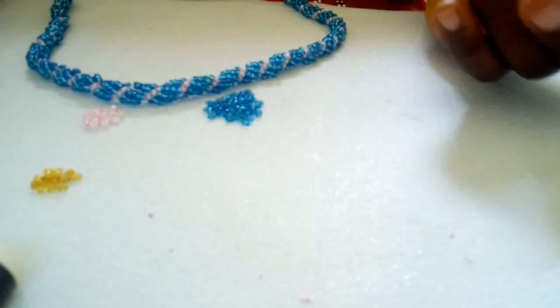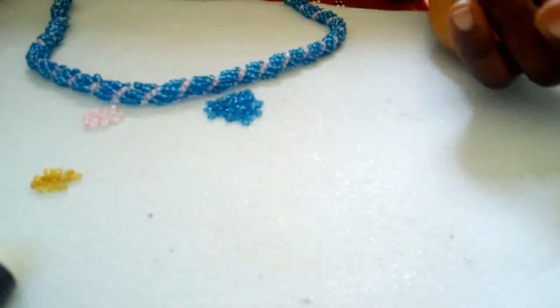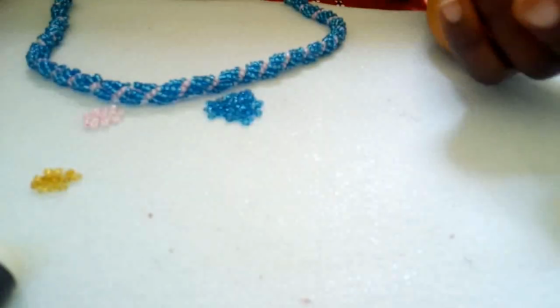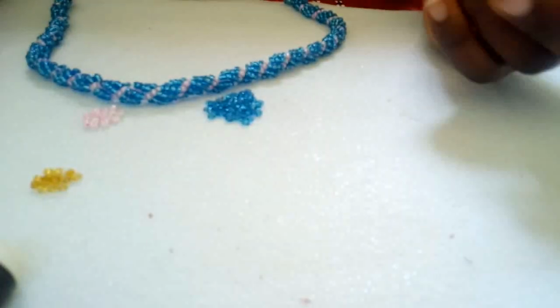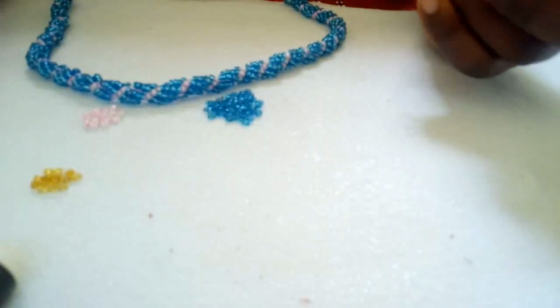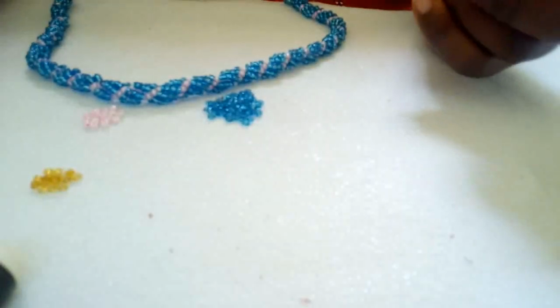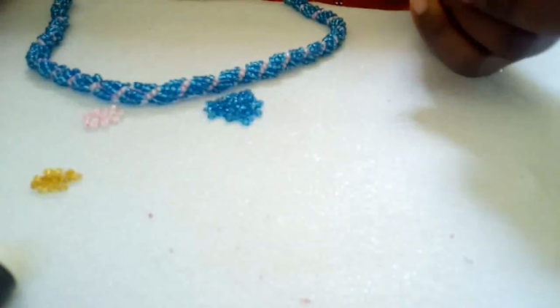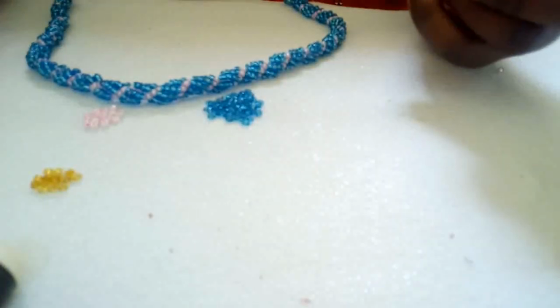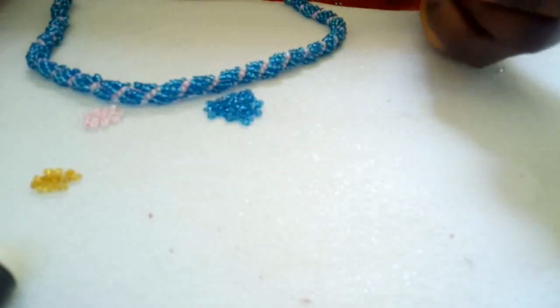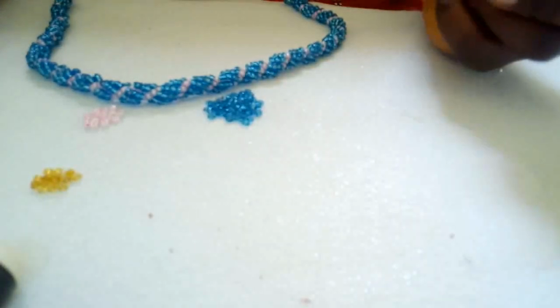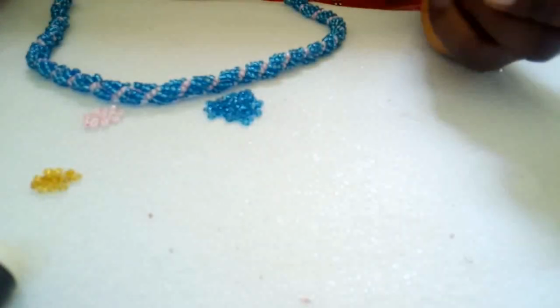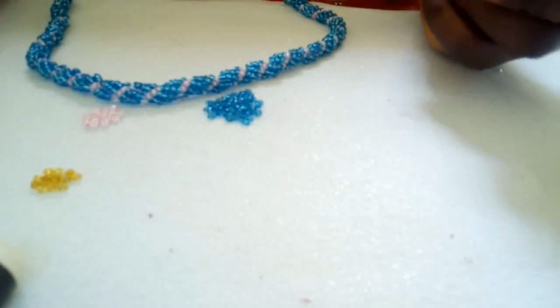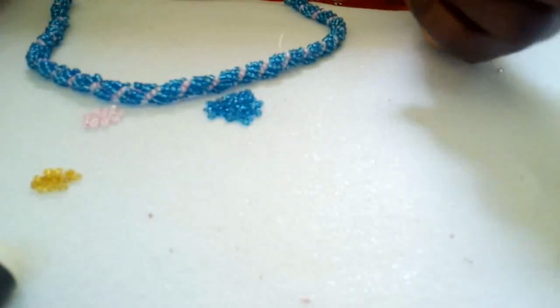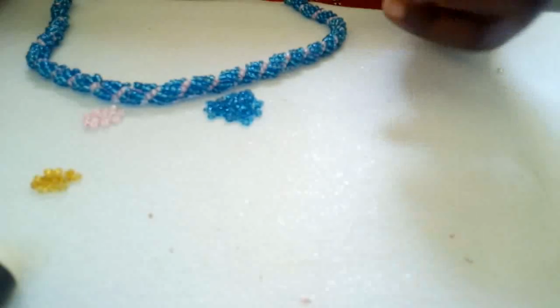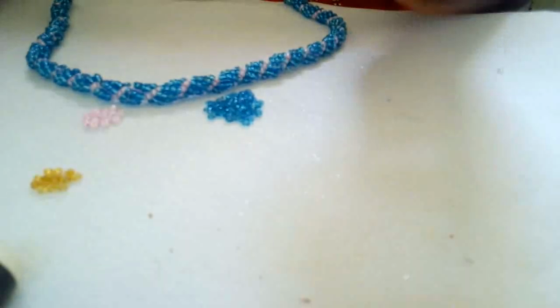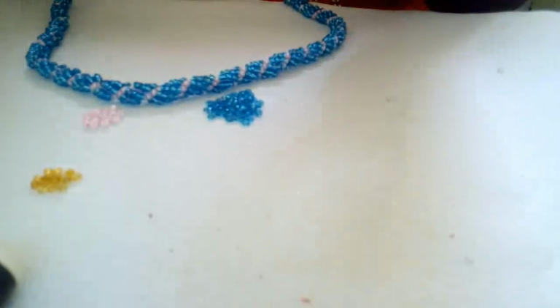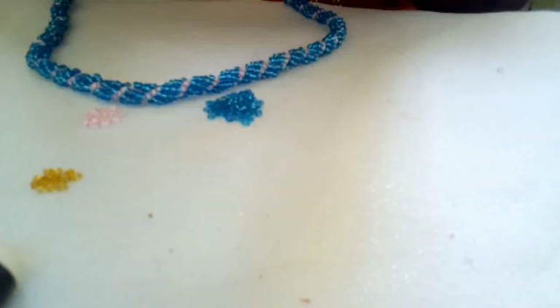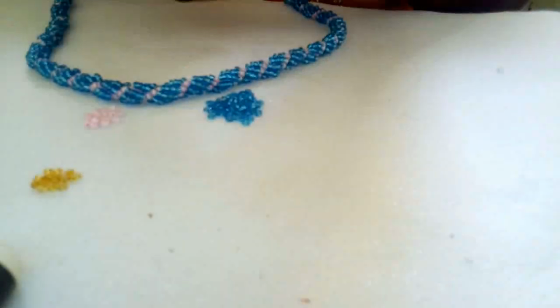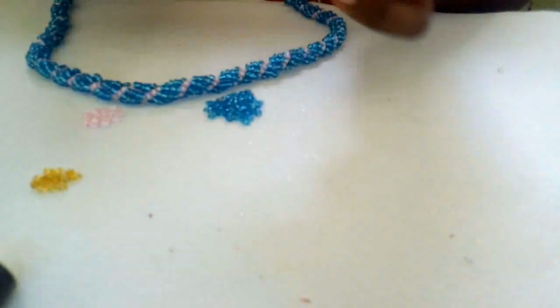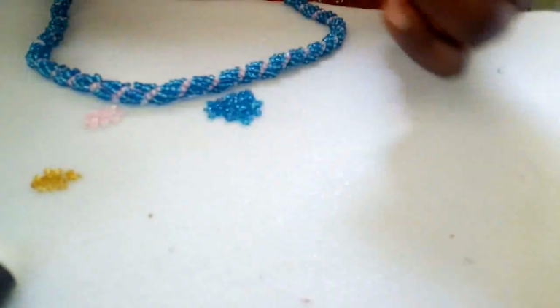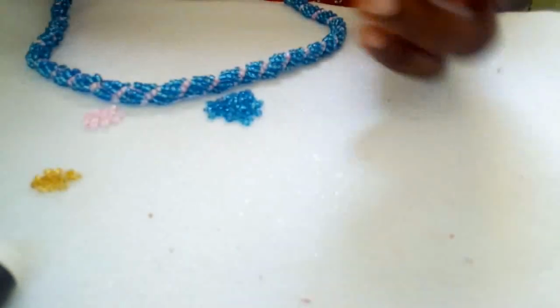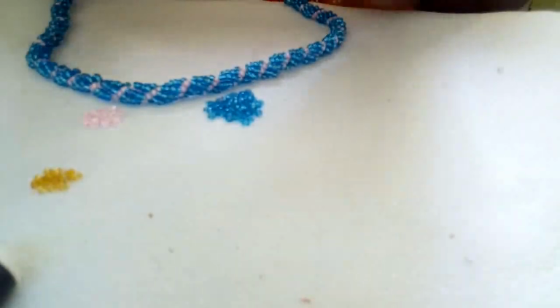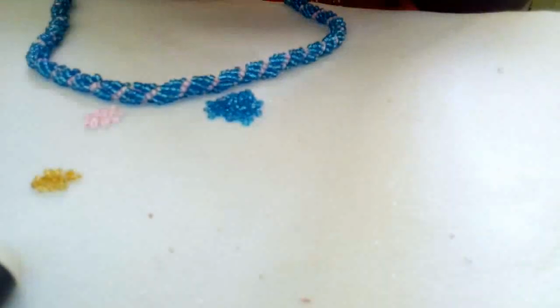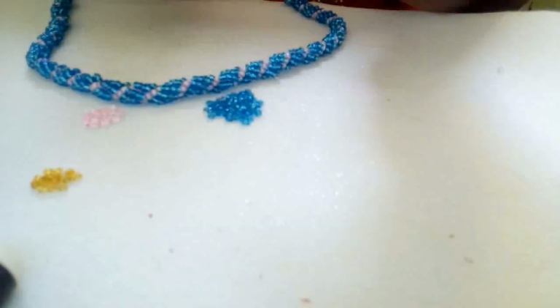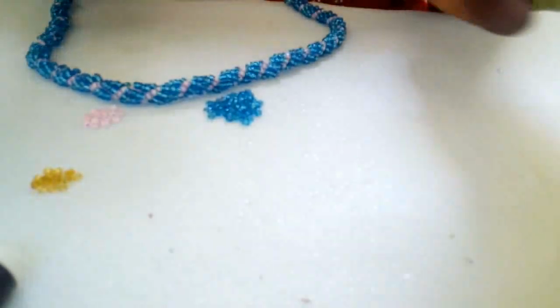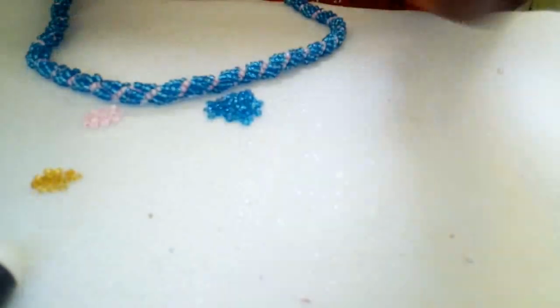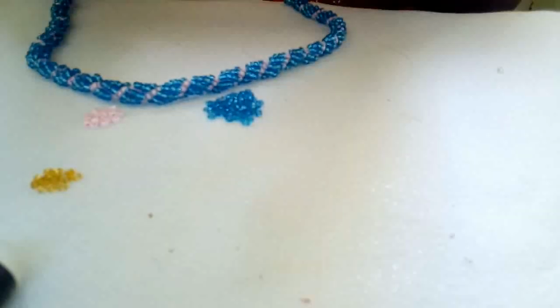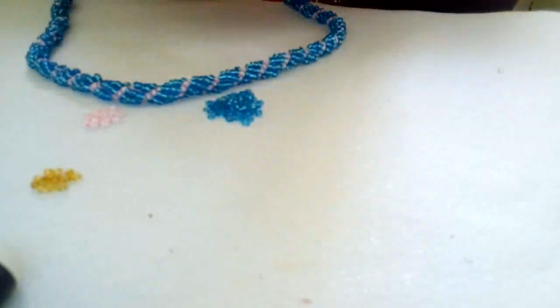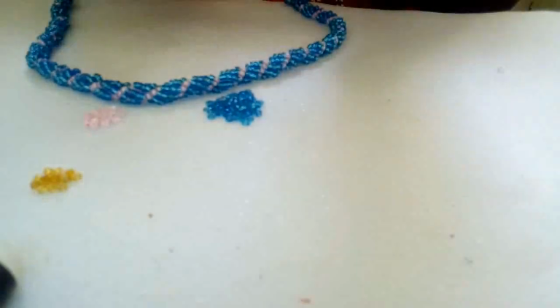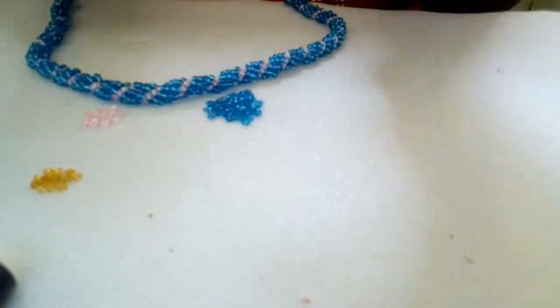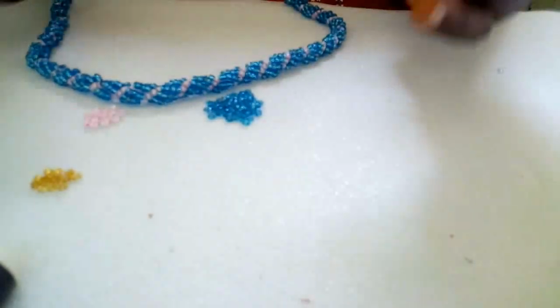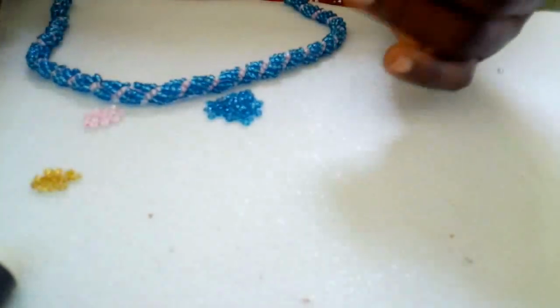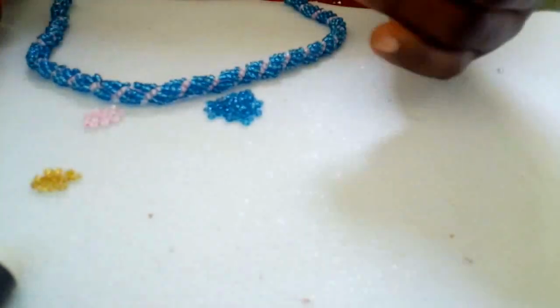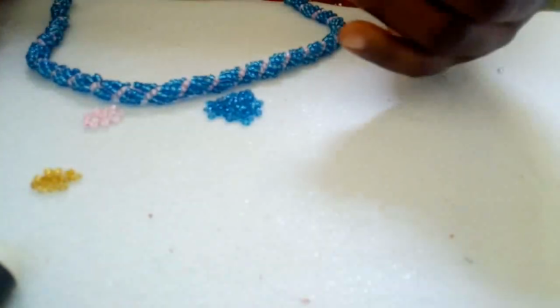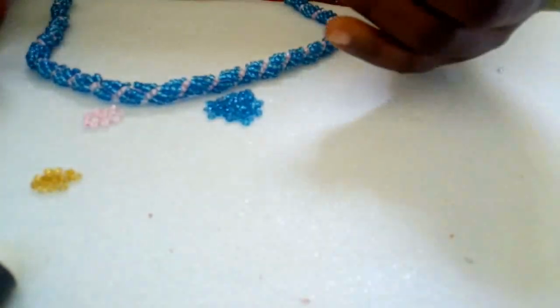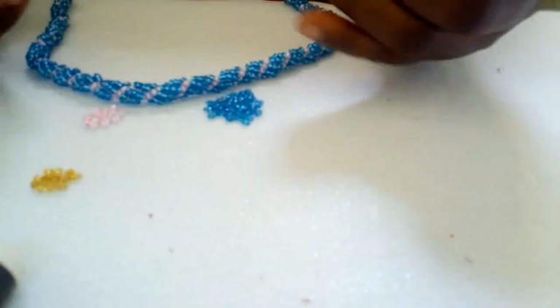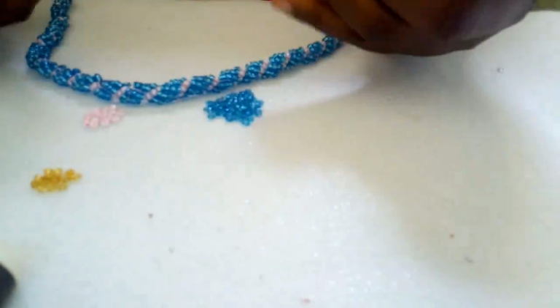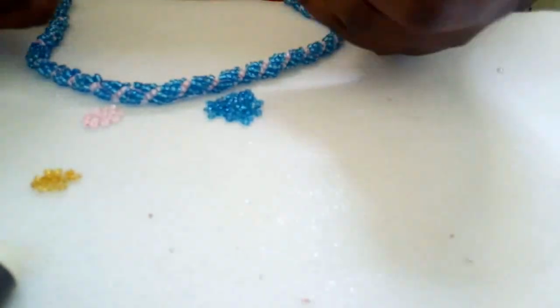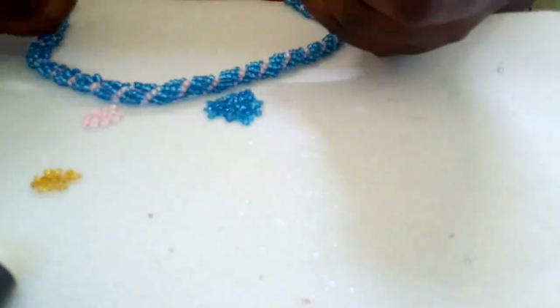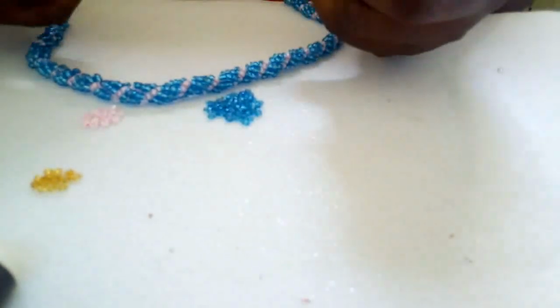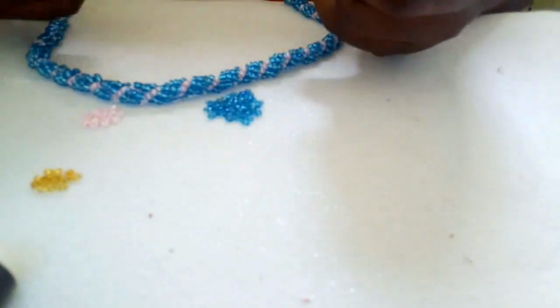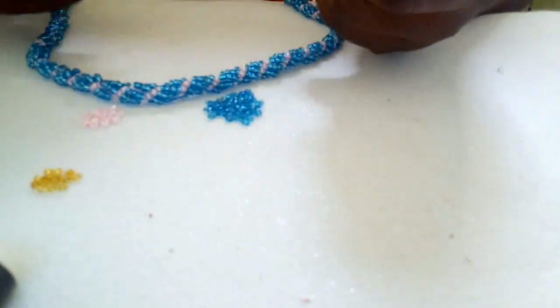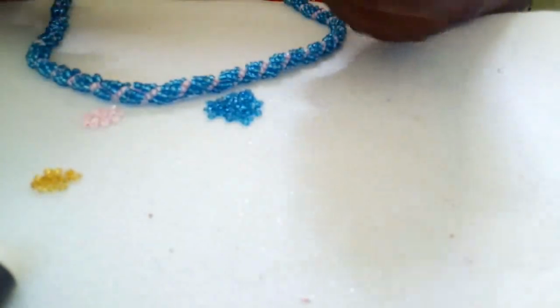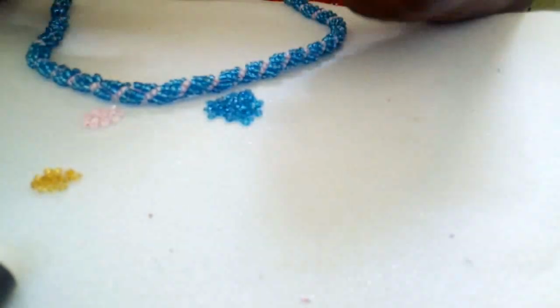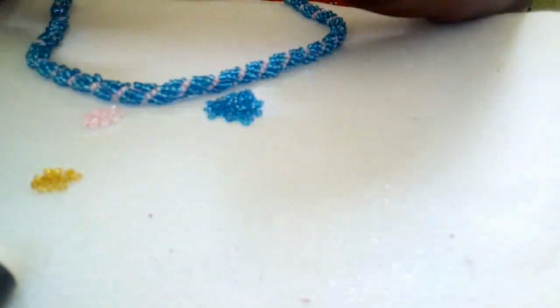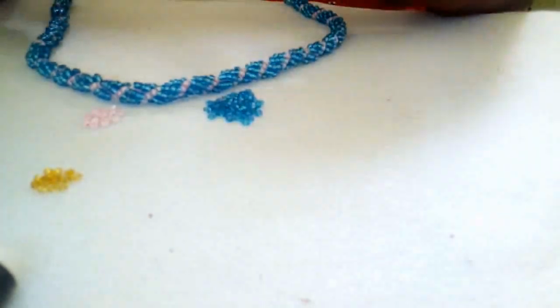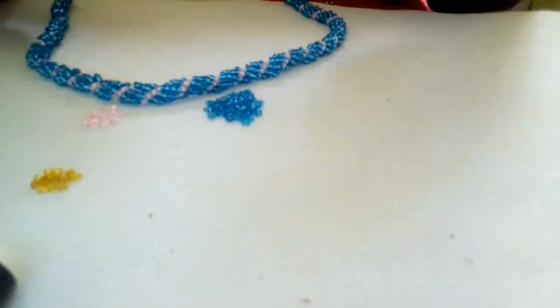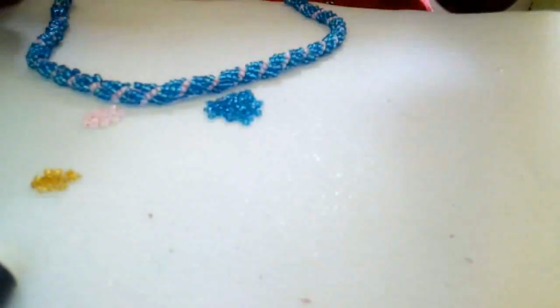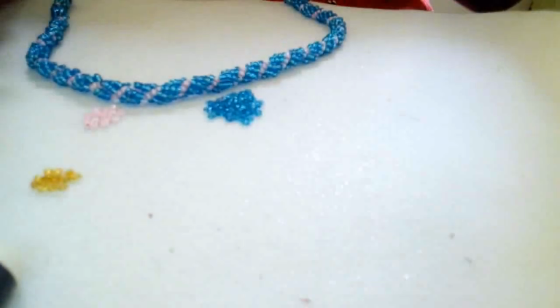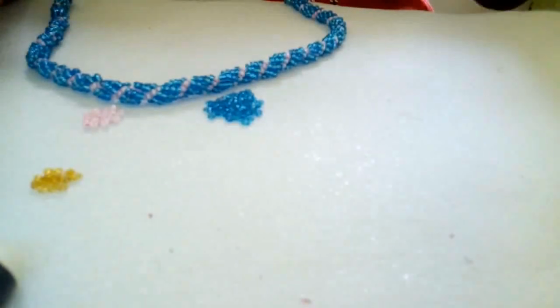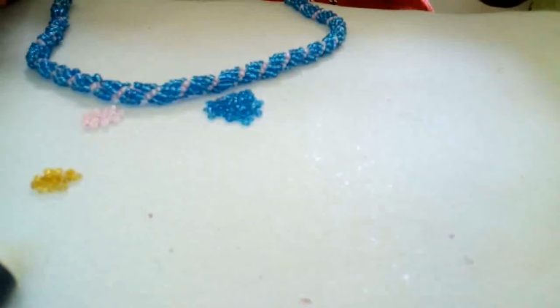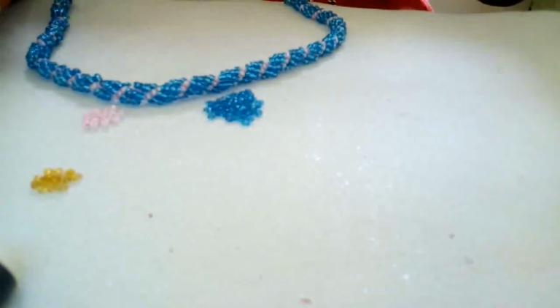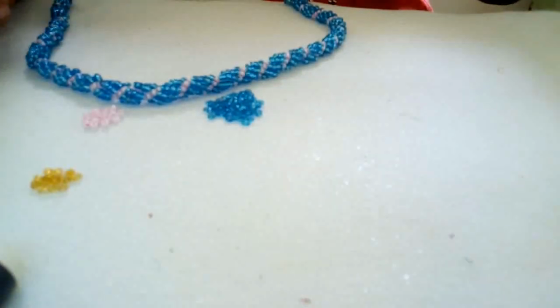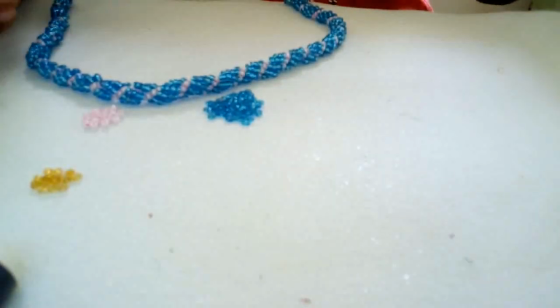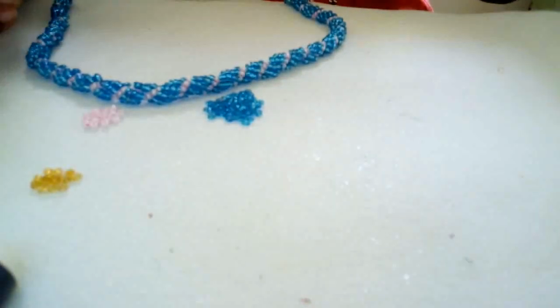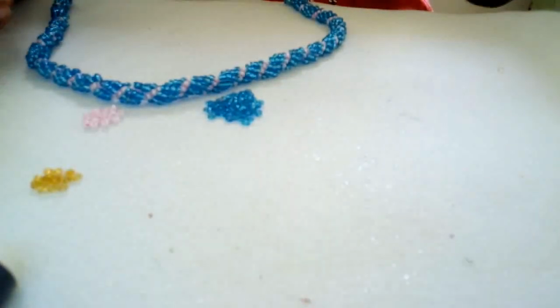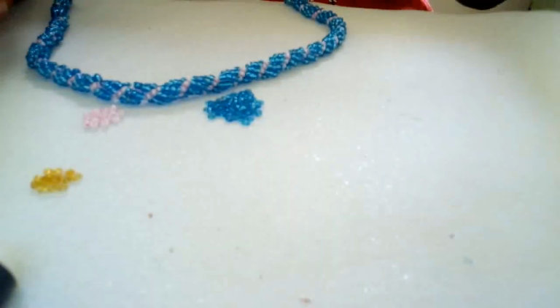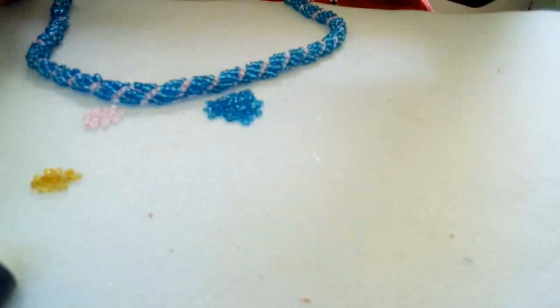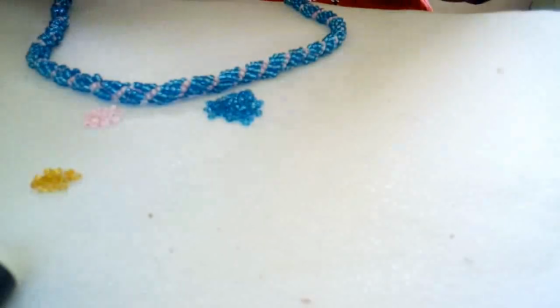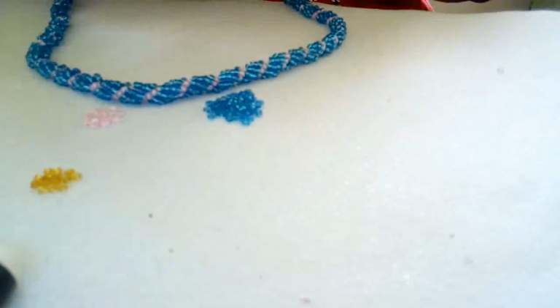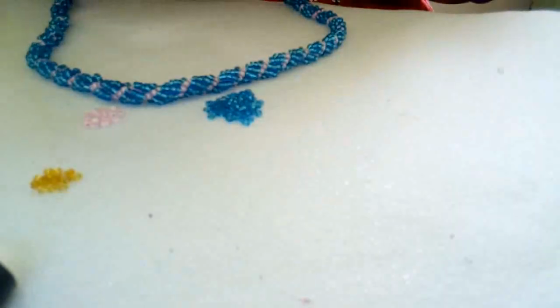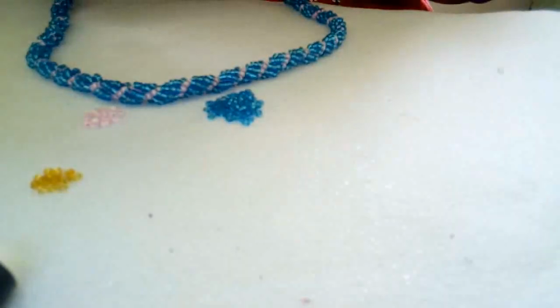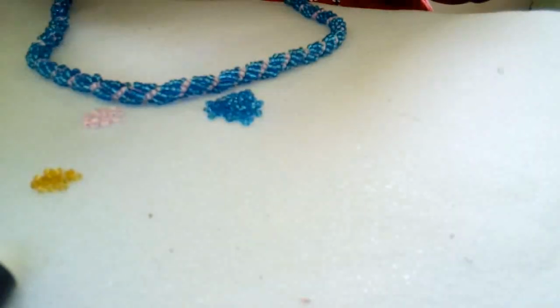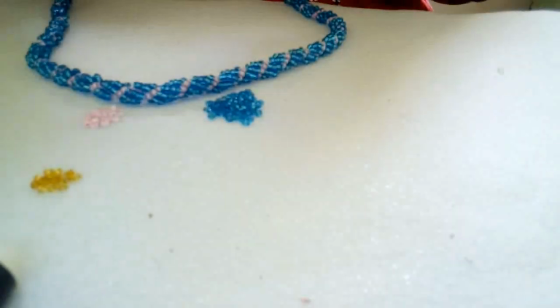Hello friends, welcome back to my channel. Today I'm going to show us how to make this forest design.